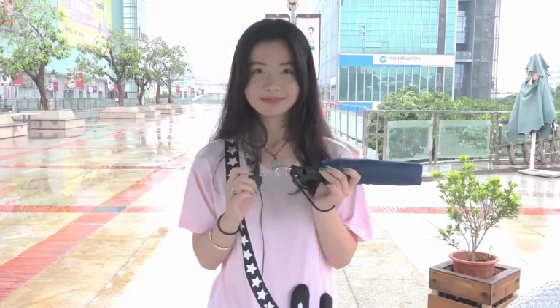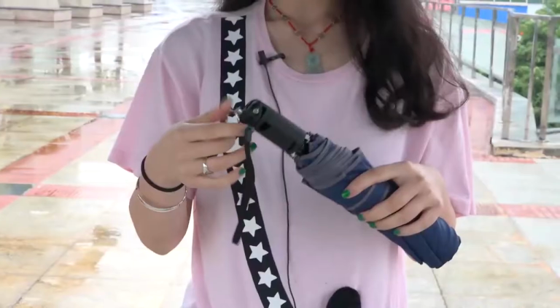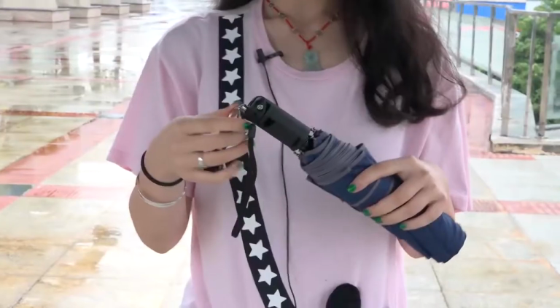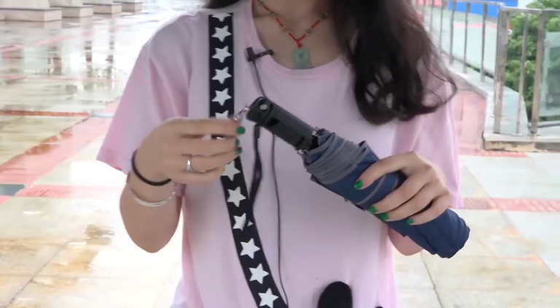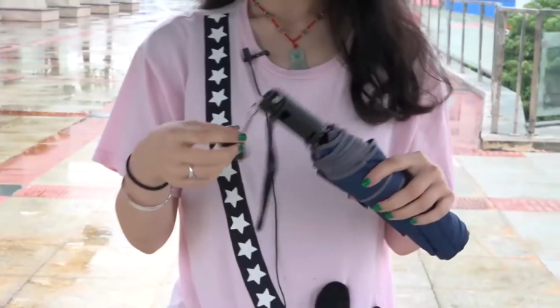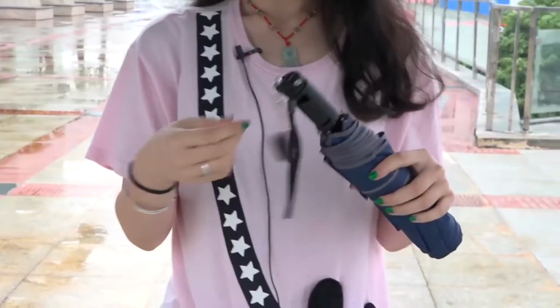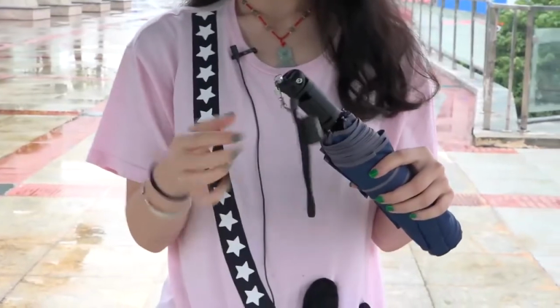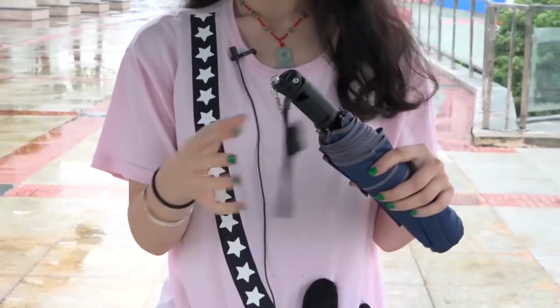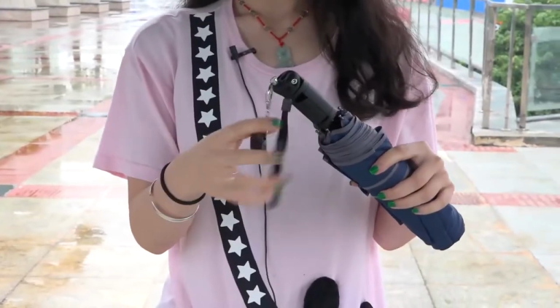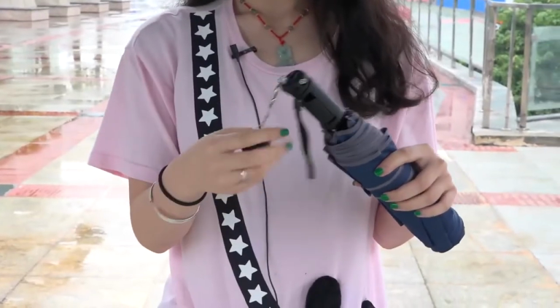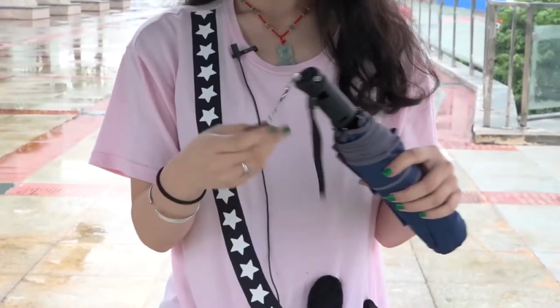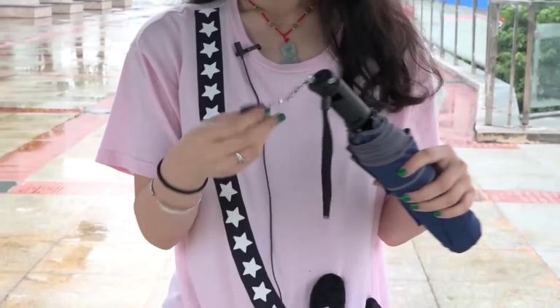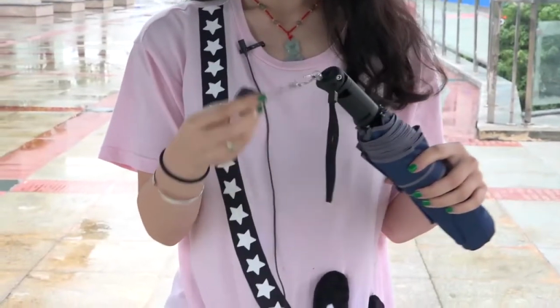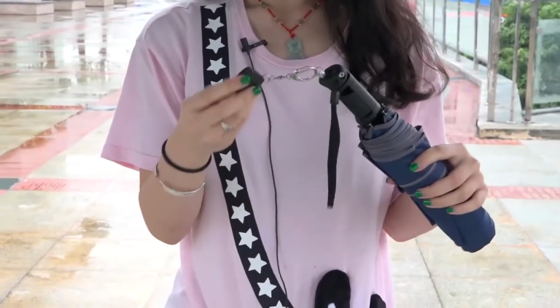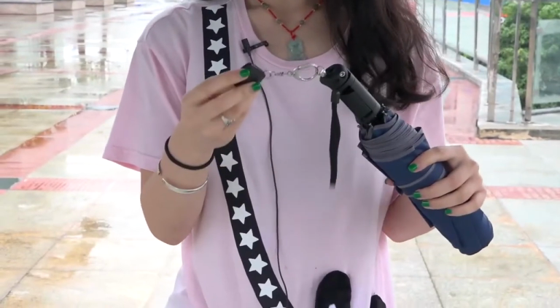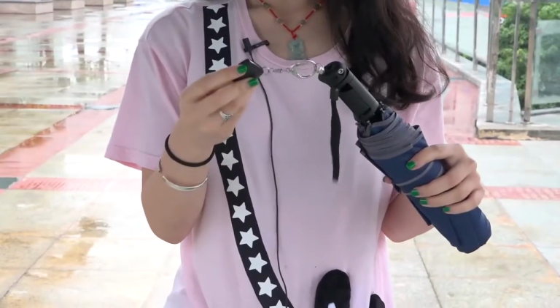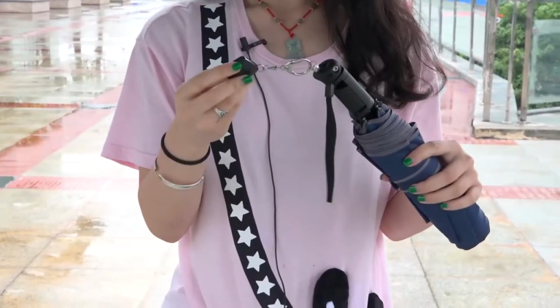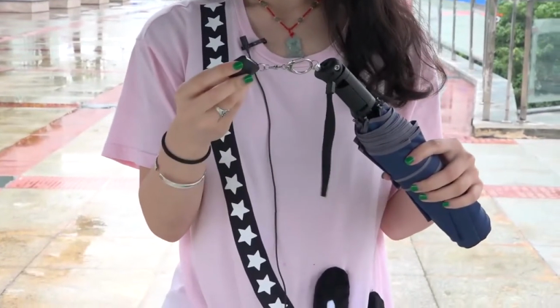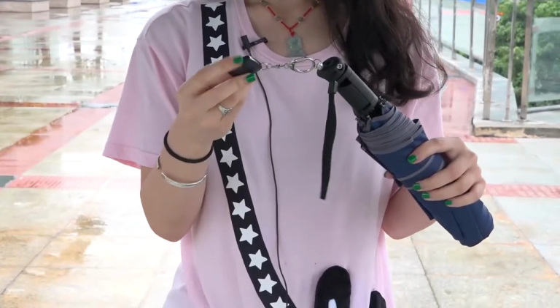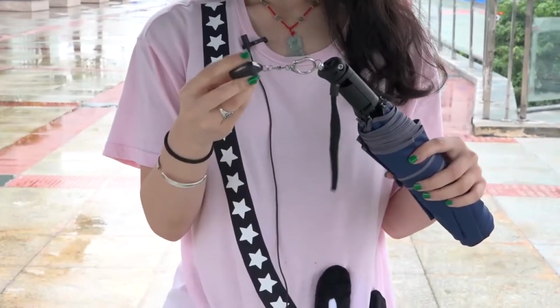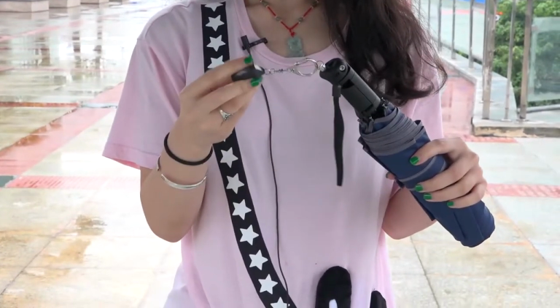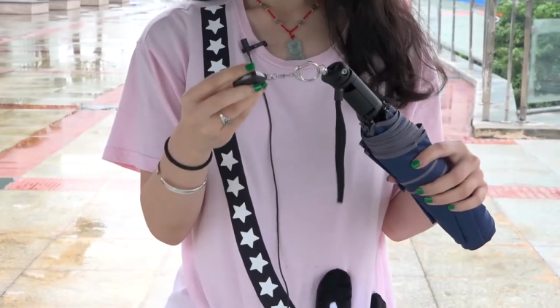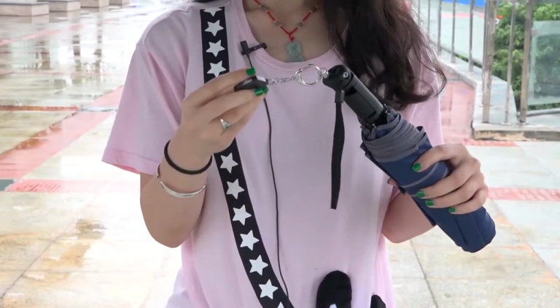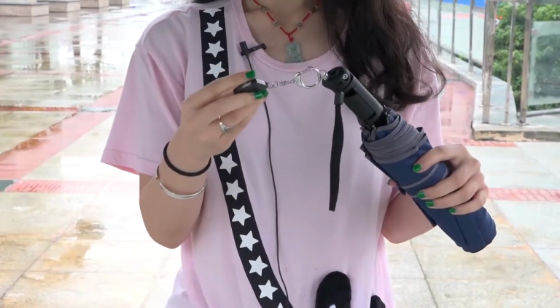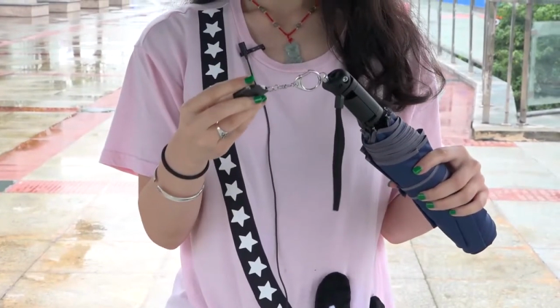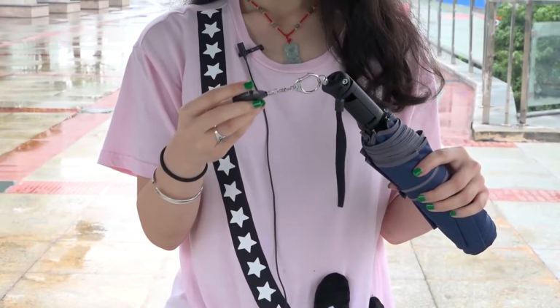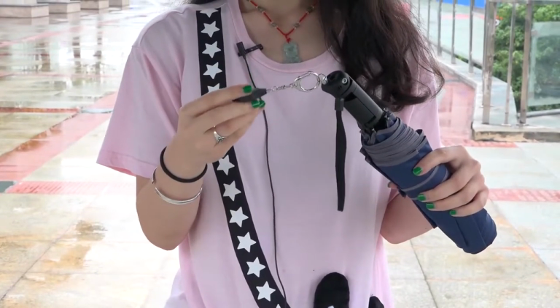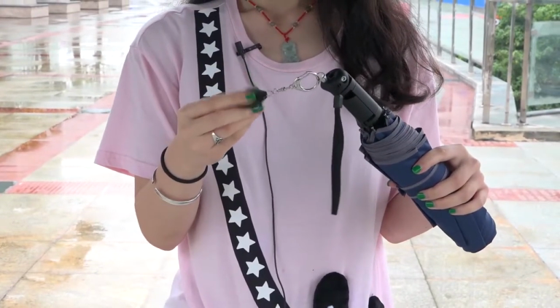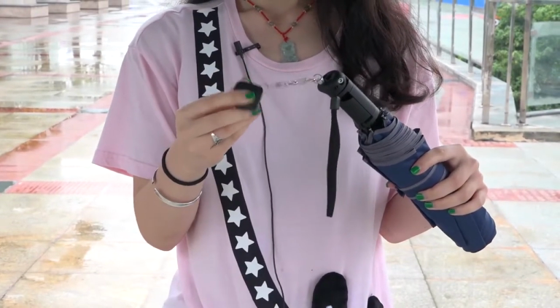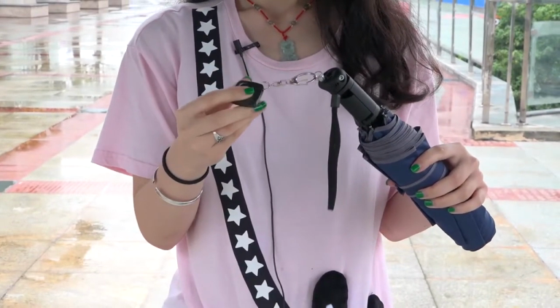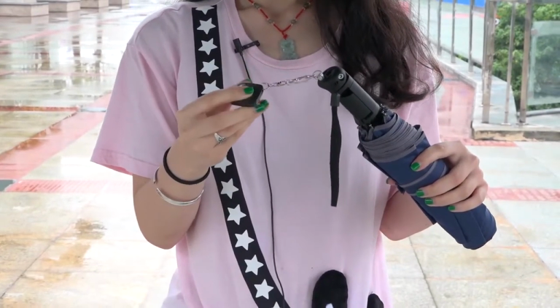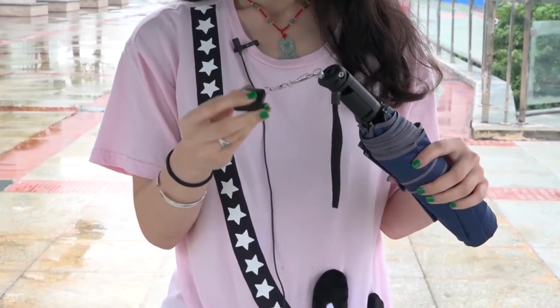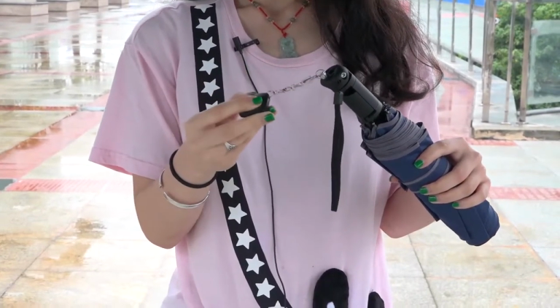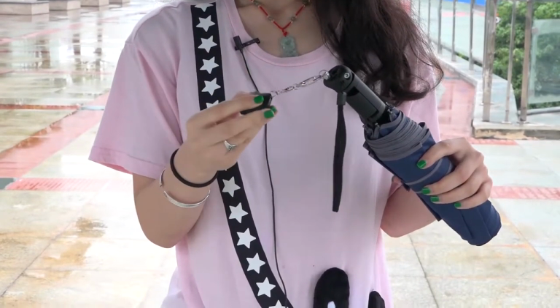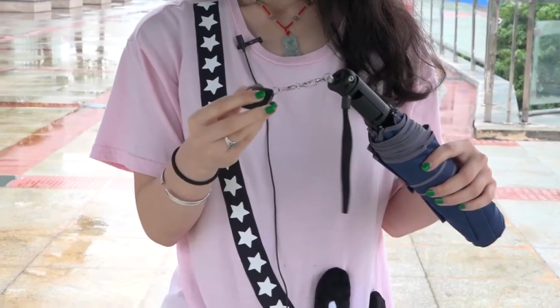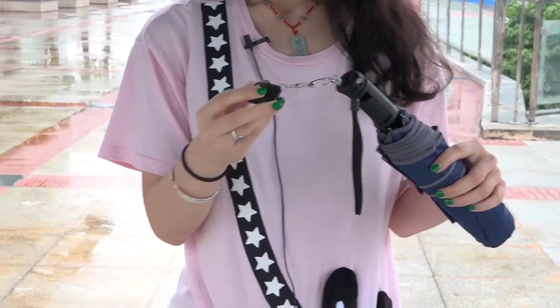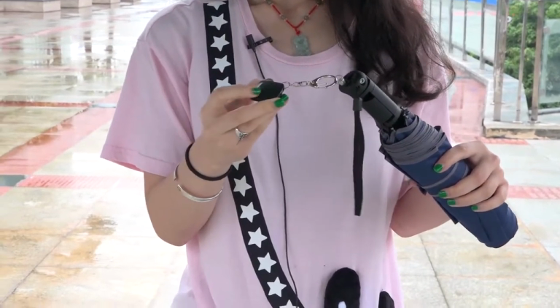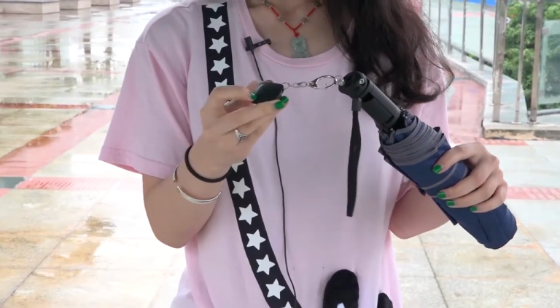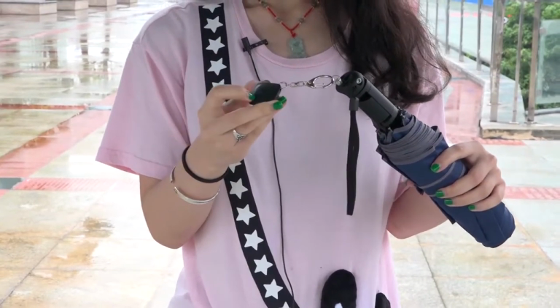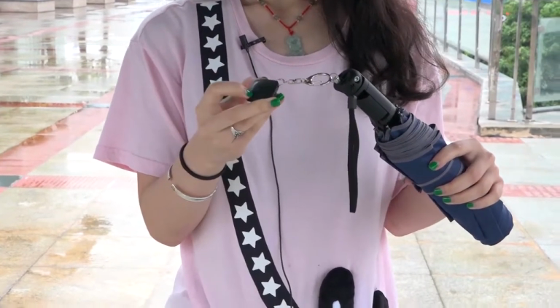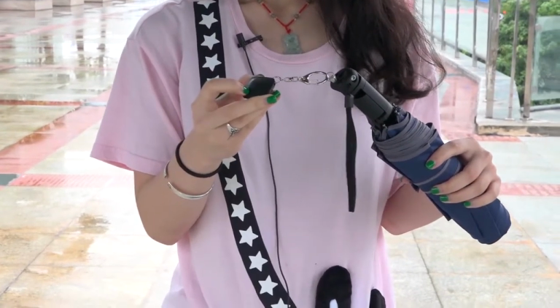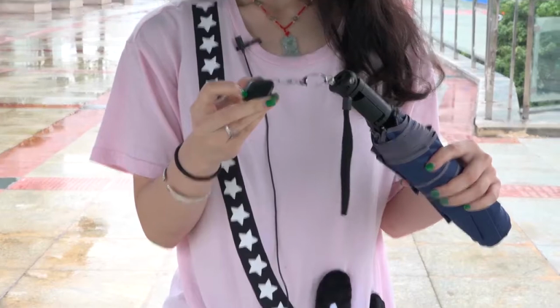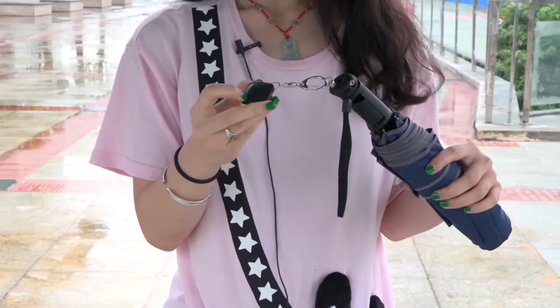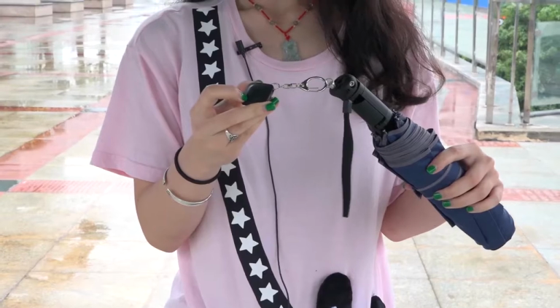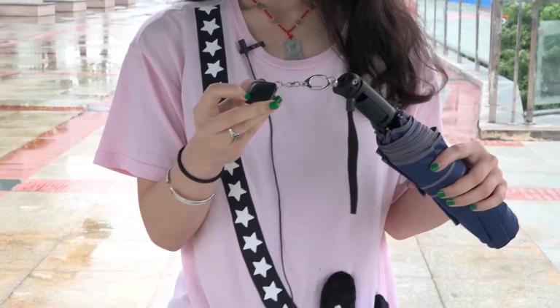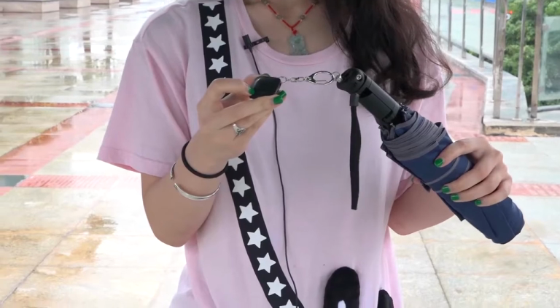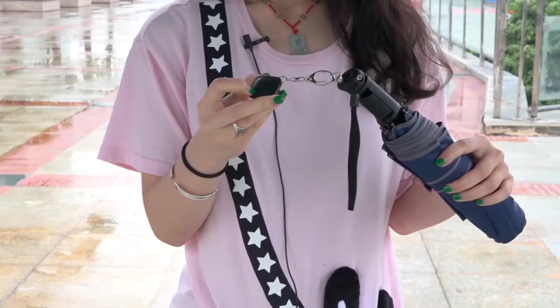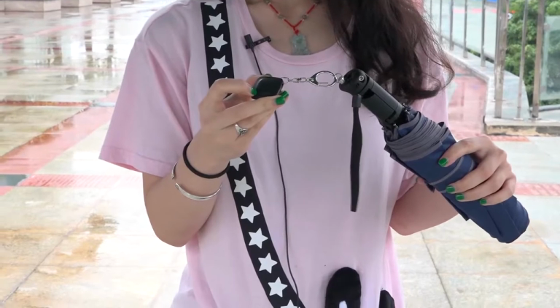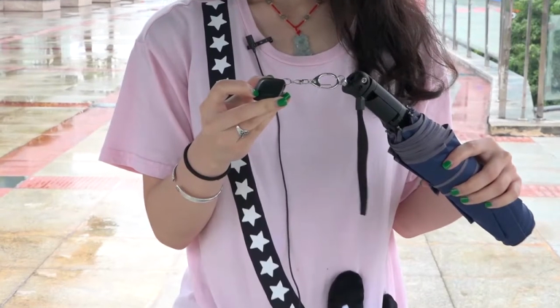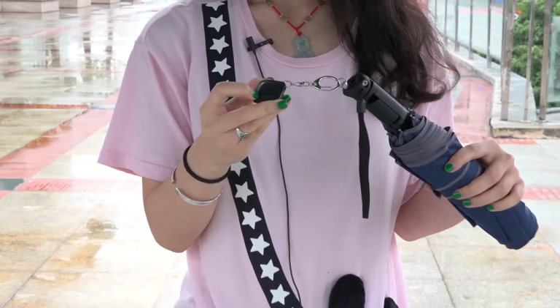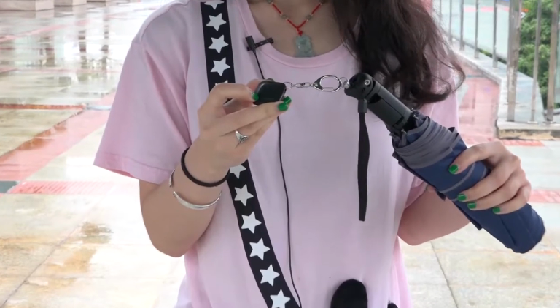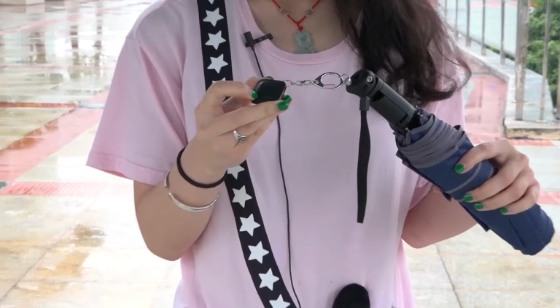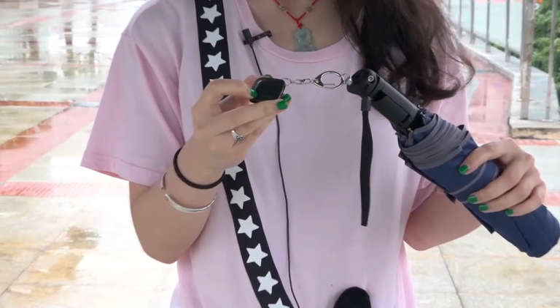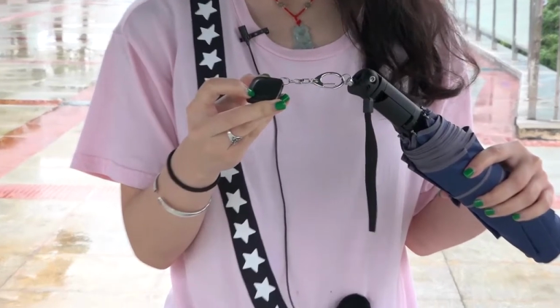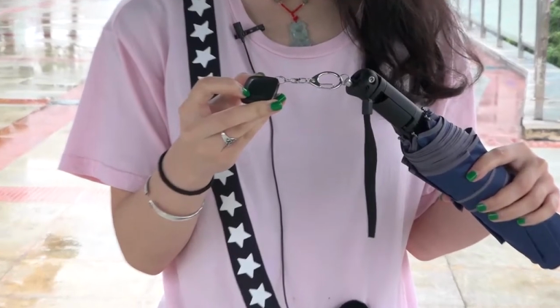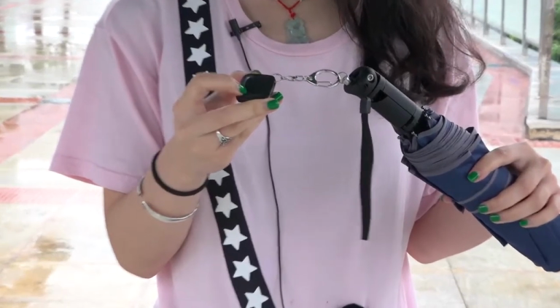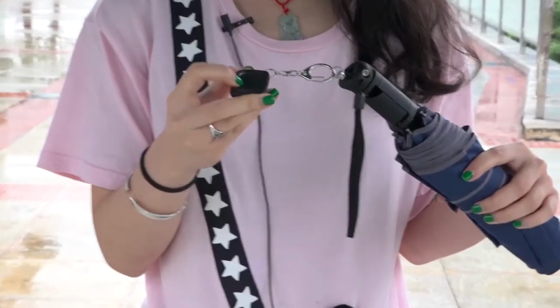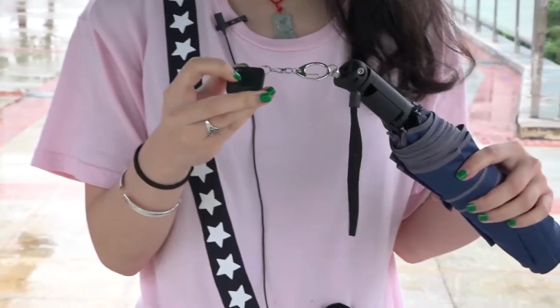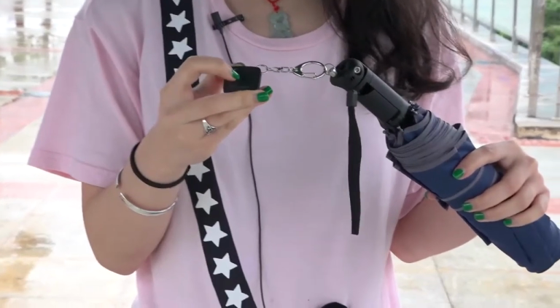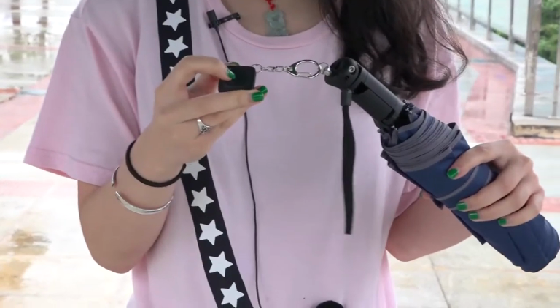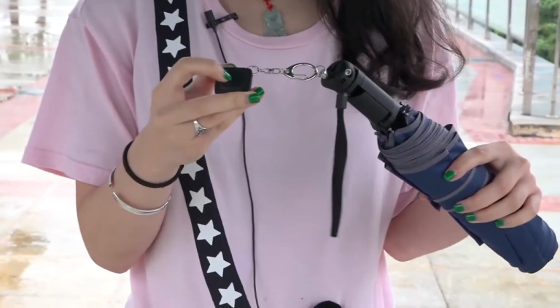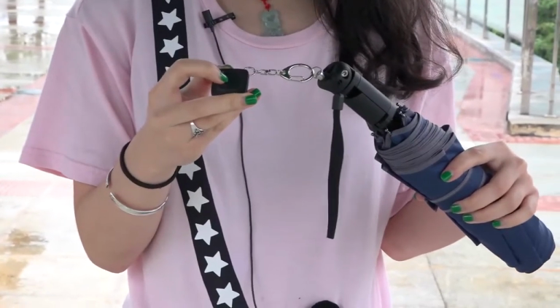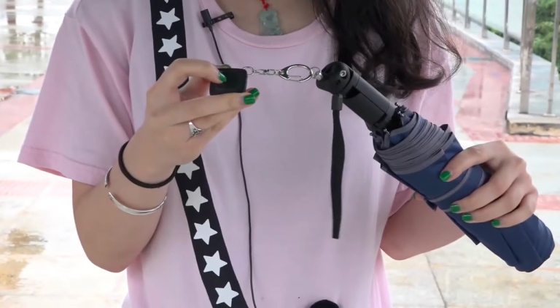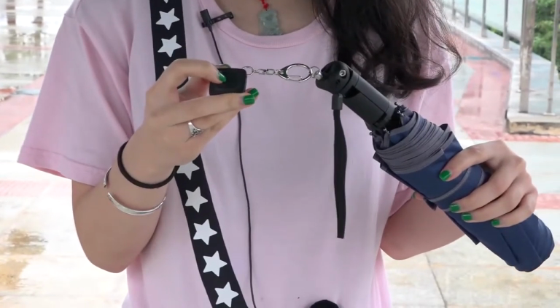Okay, here's the controller. And when you're ready to take a photo, you press here.